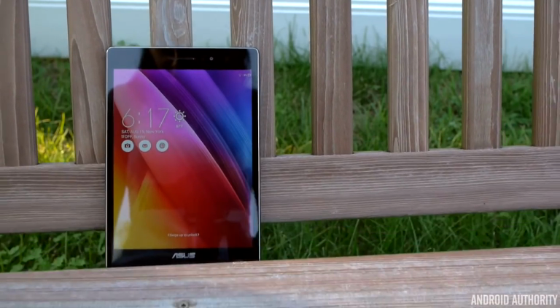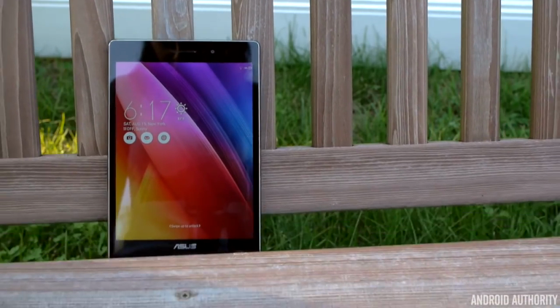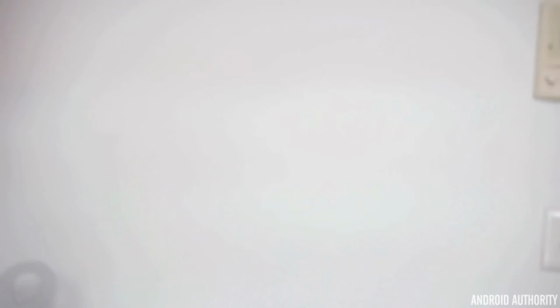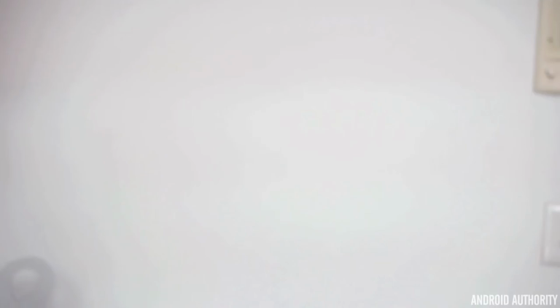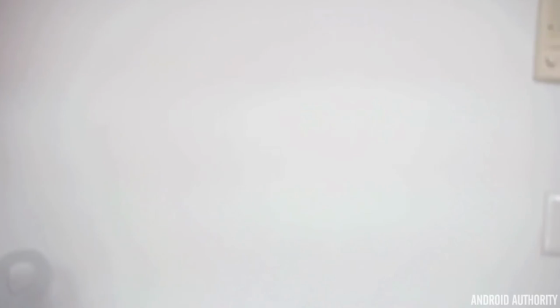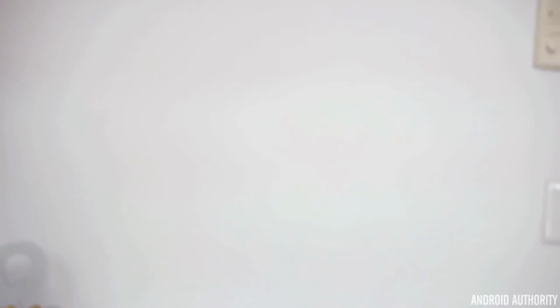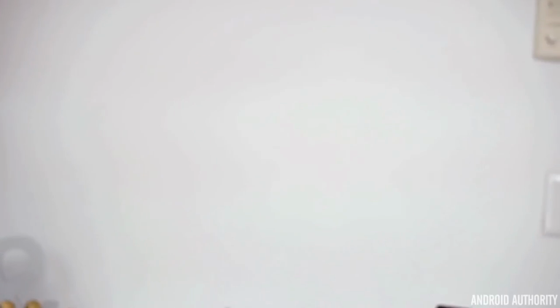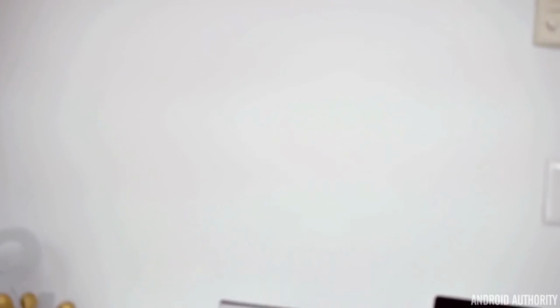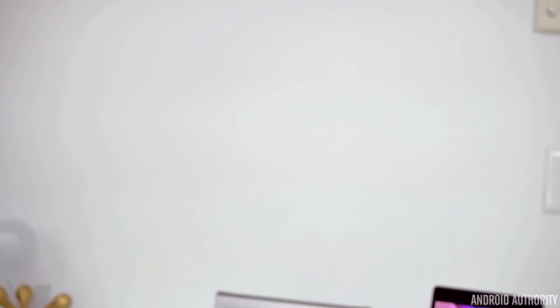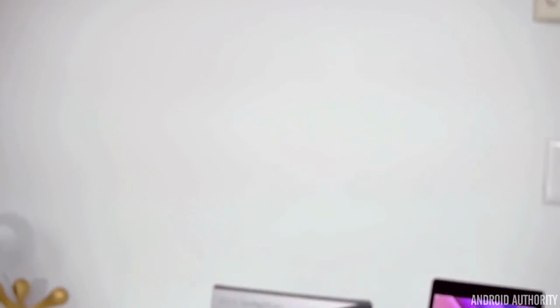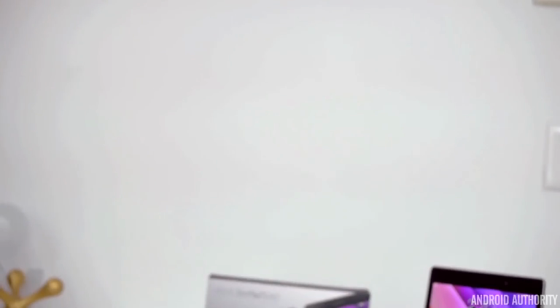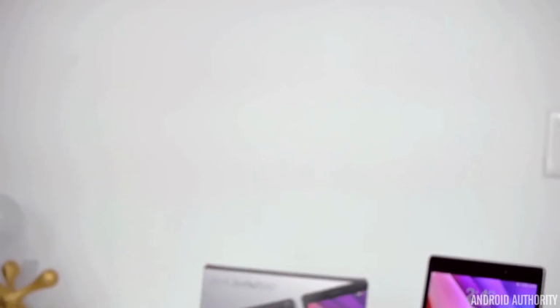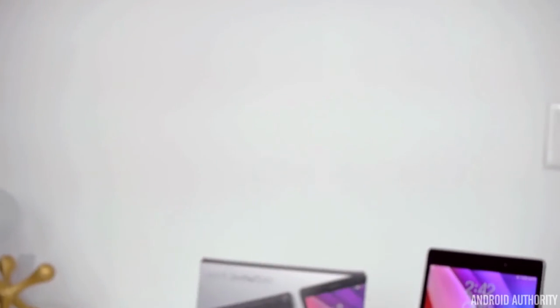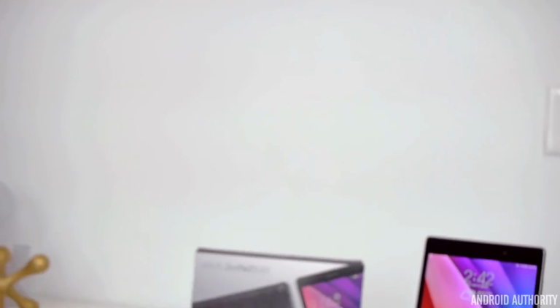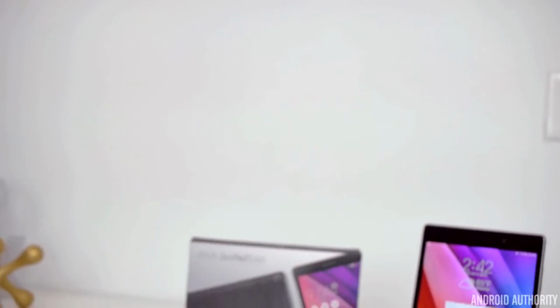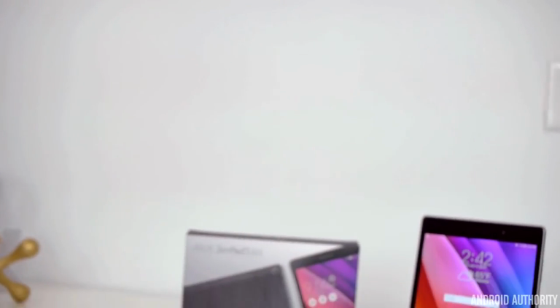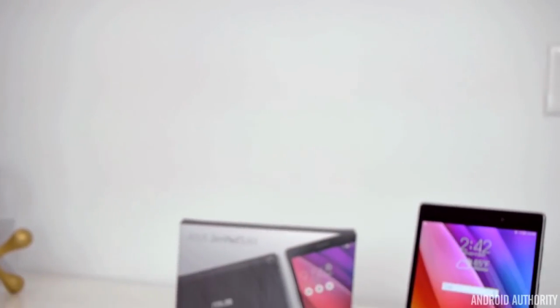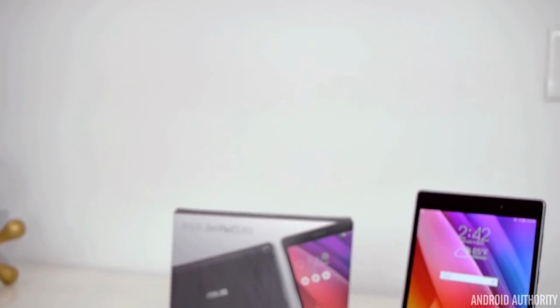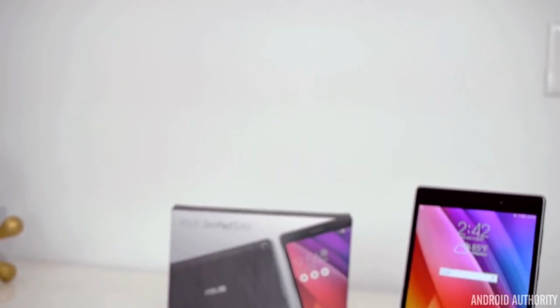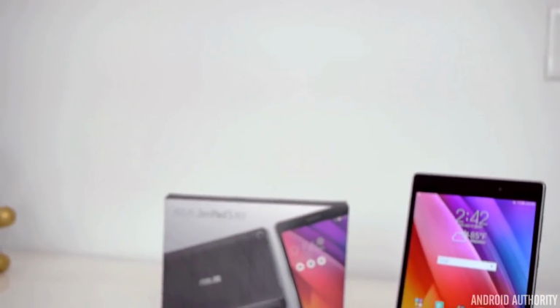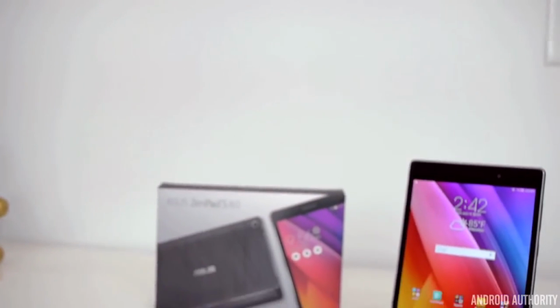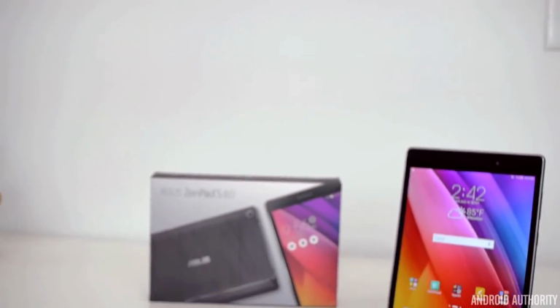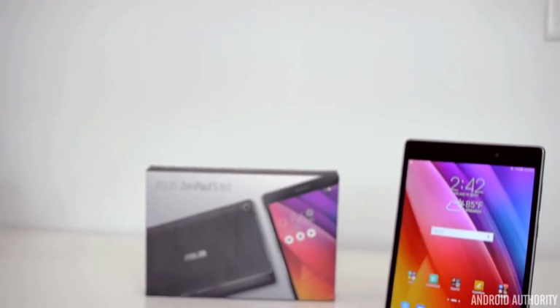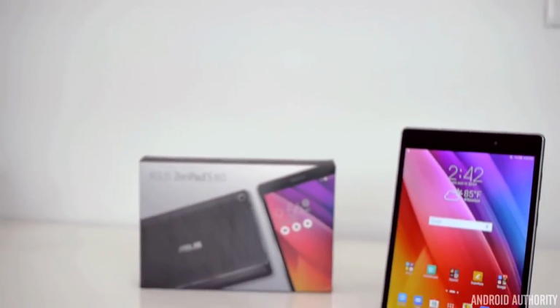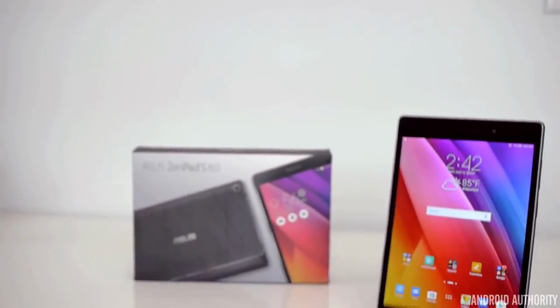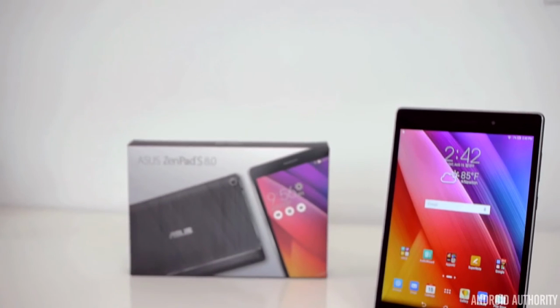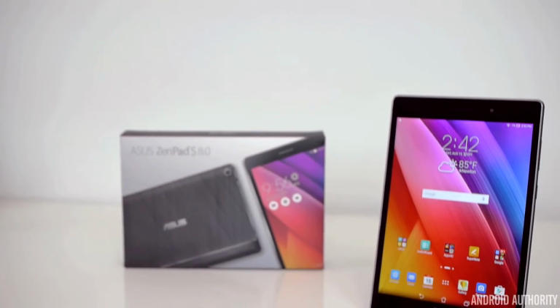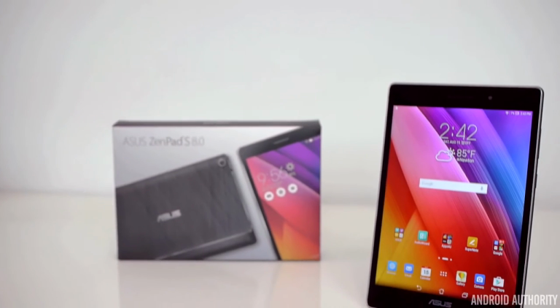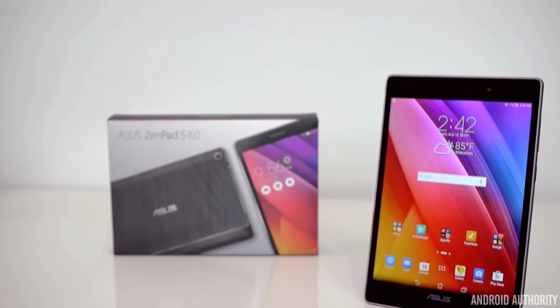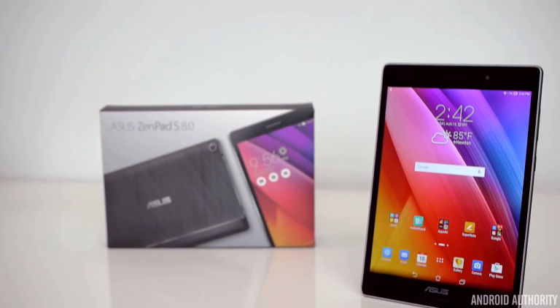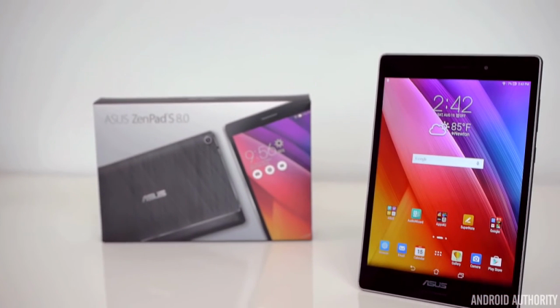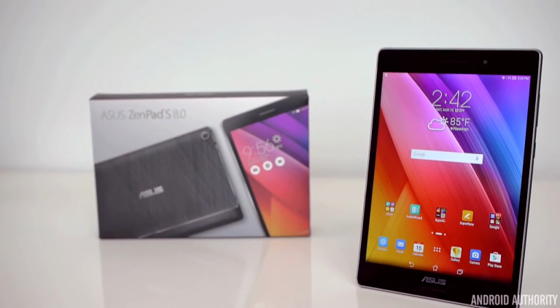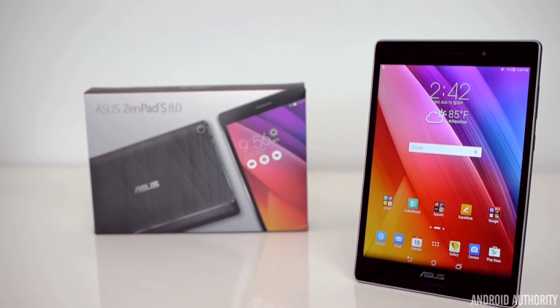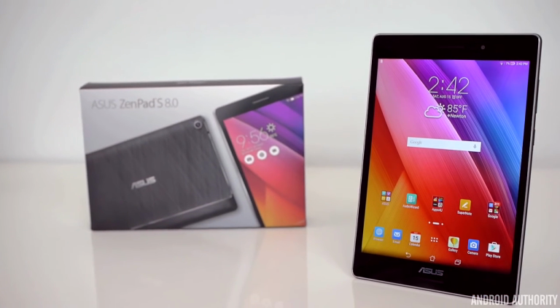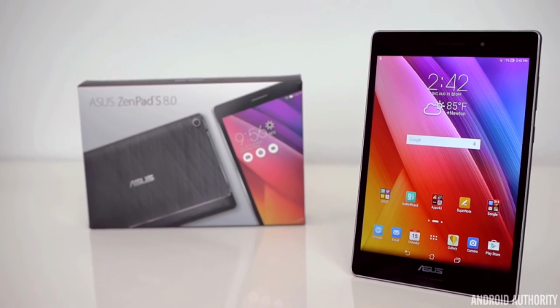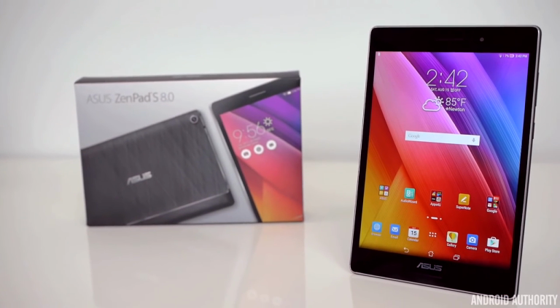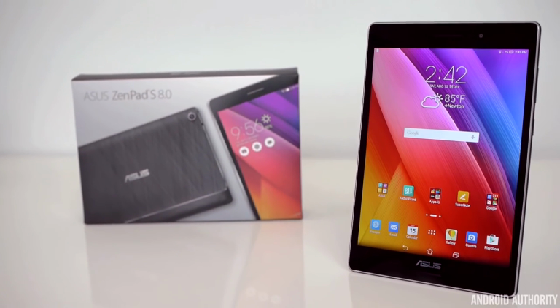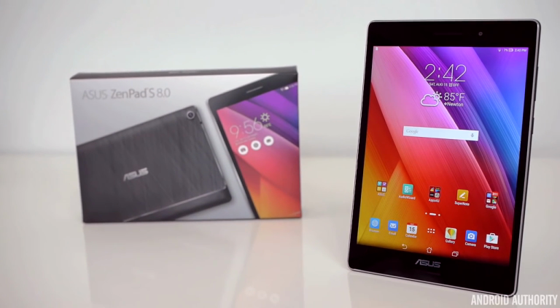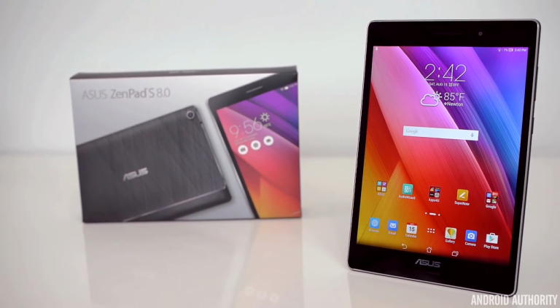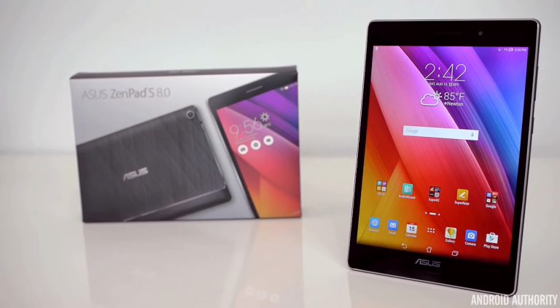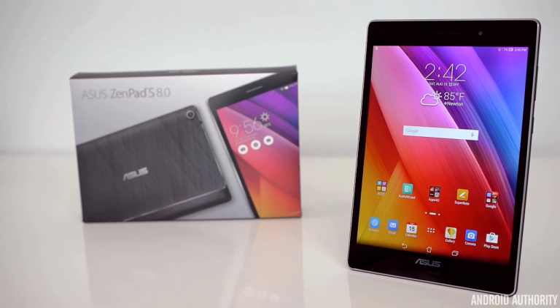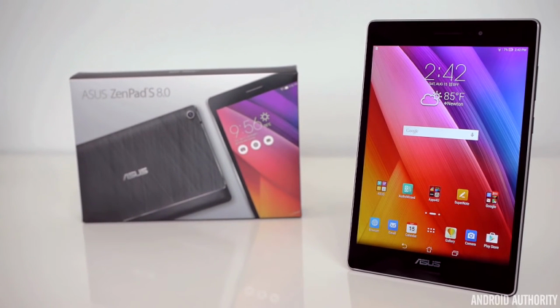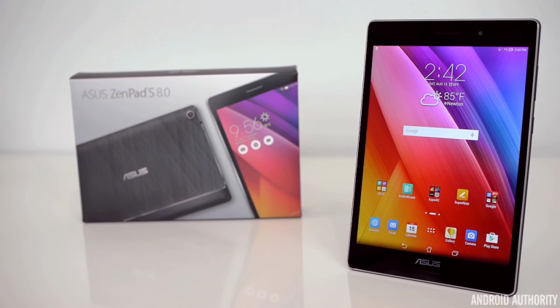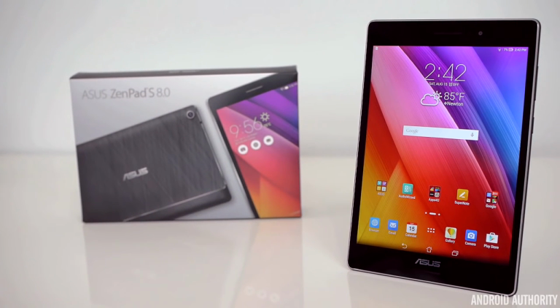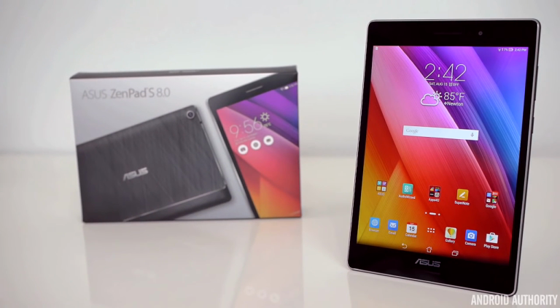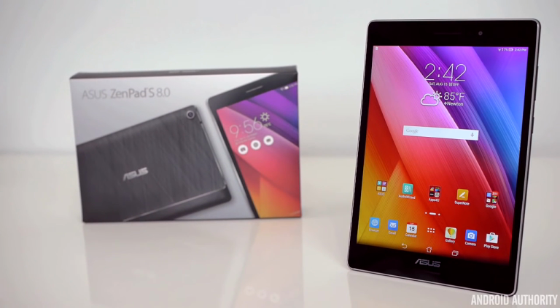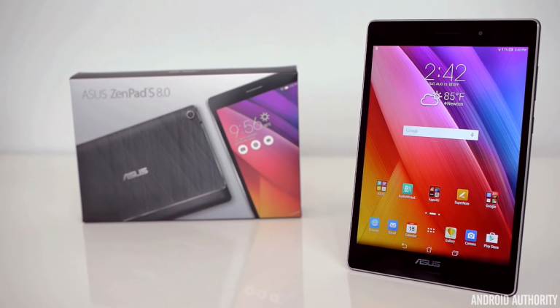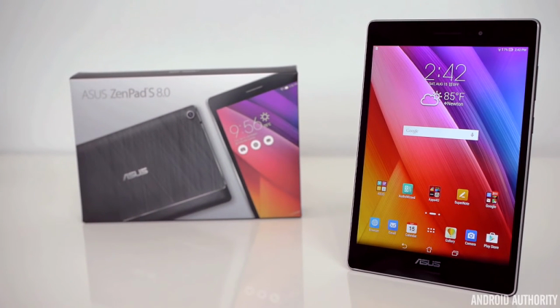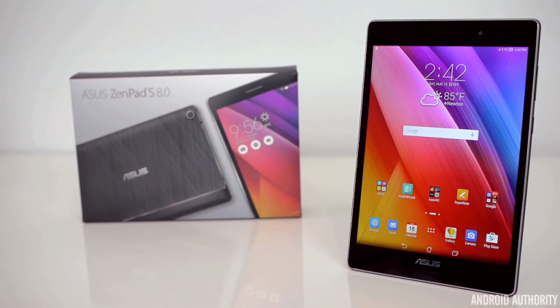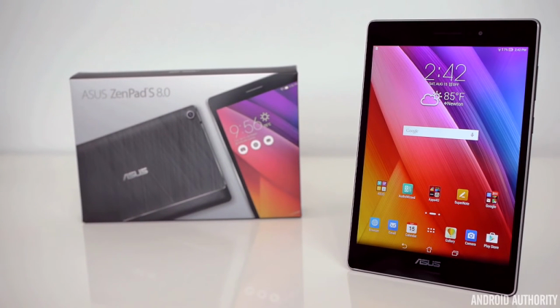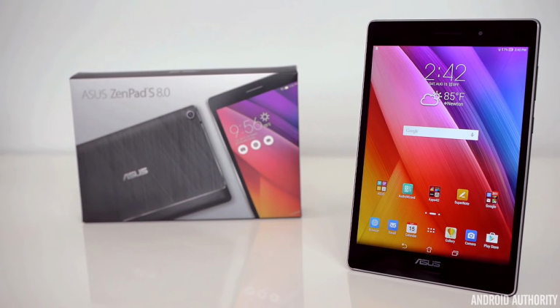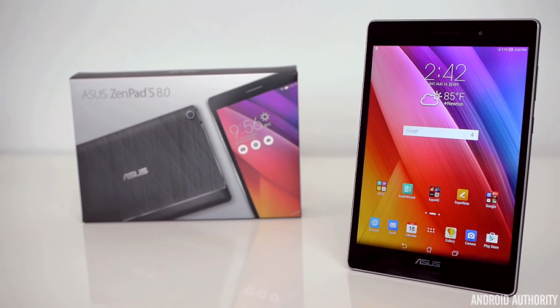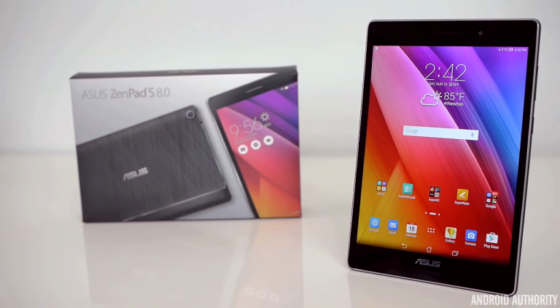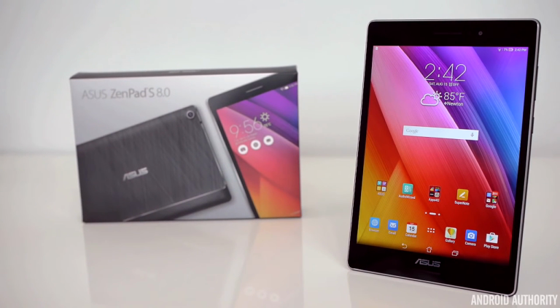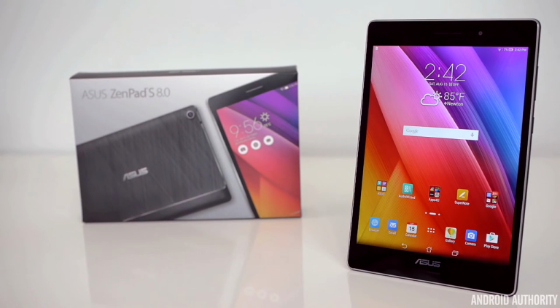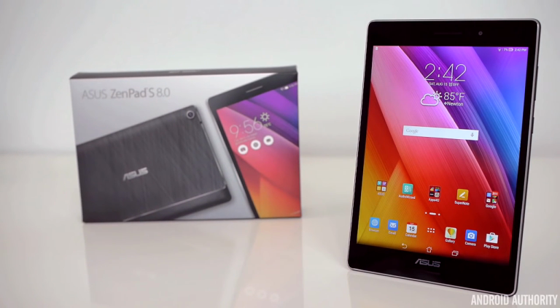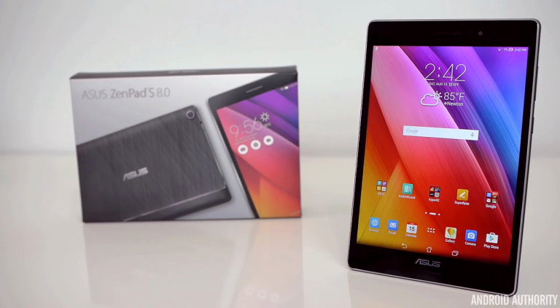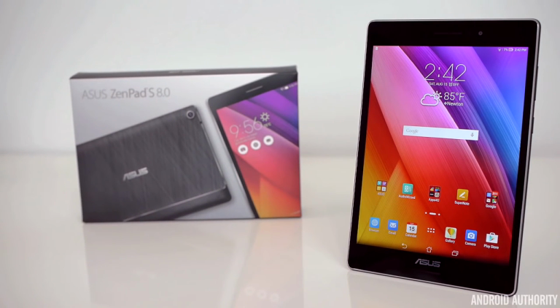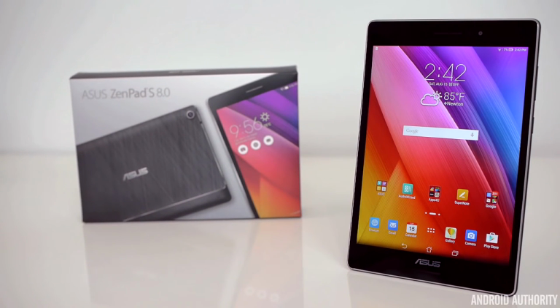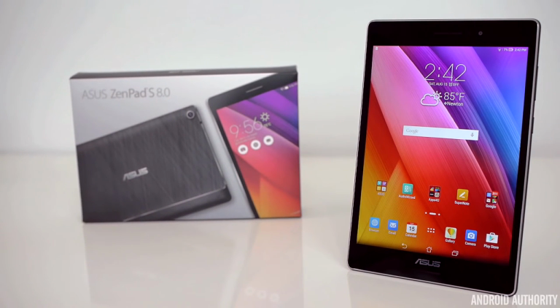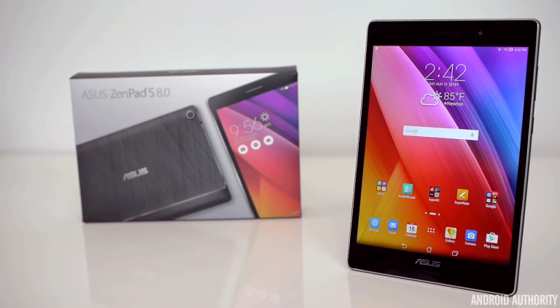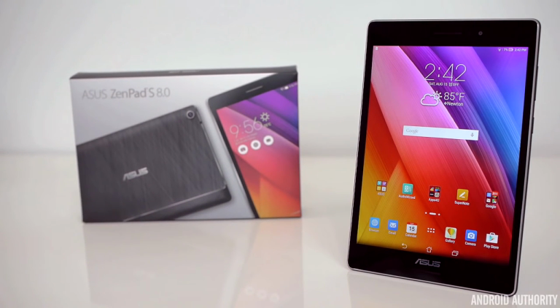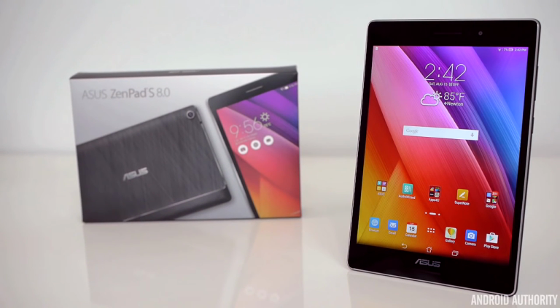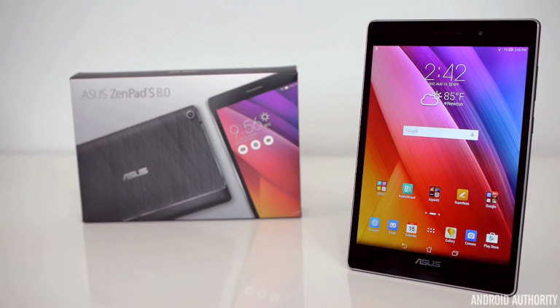For $299, the ZenPad S 8.0 is, of course, well worth picking up.